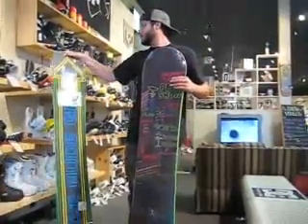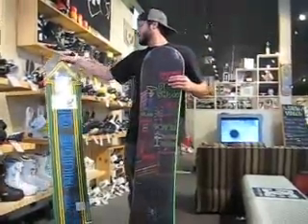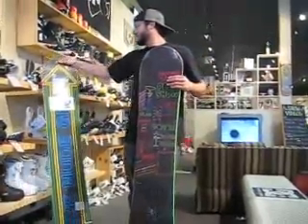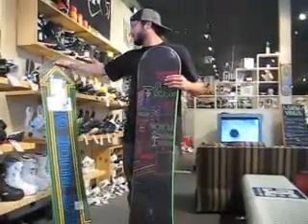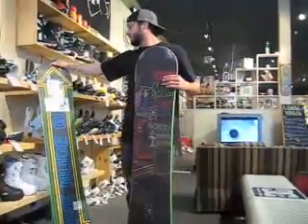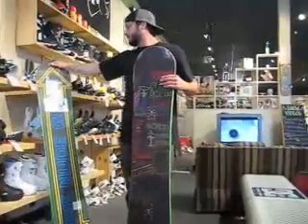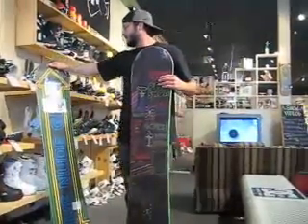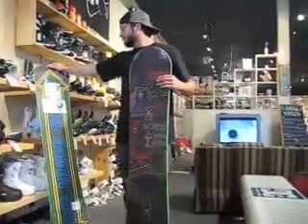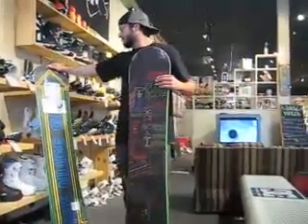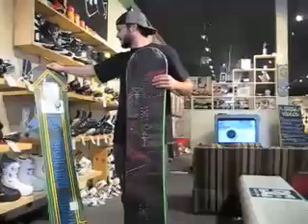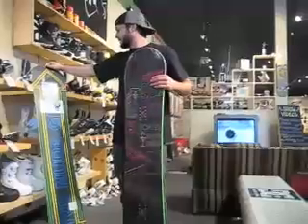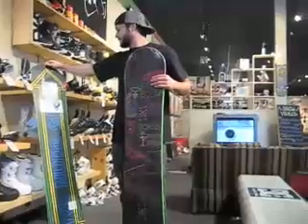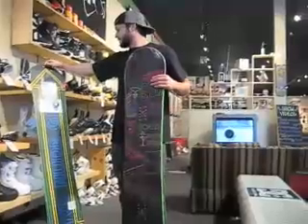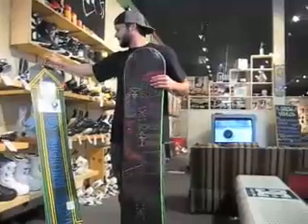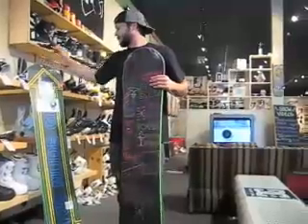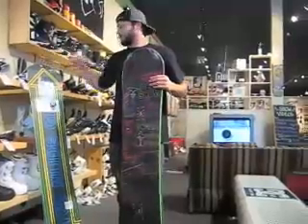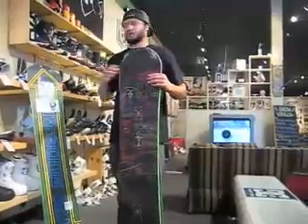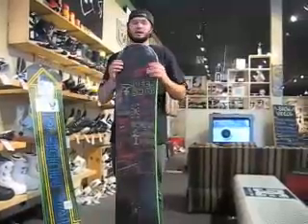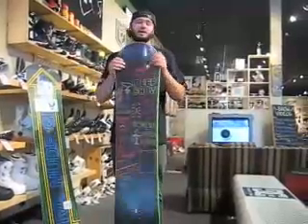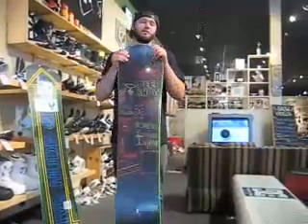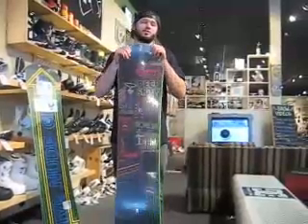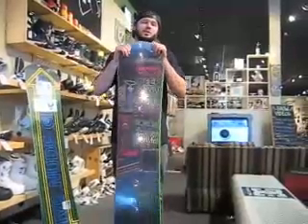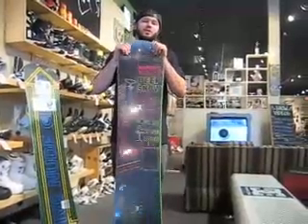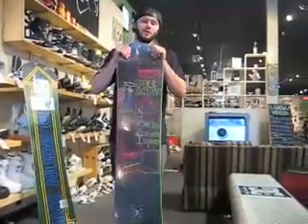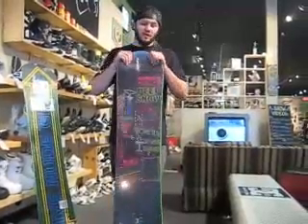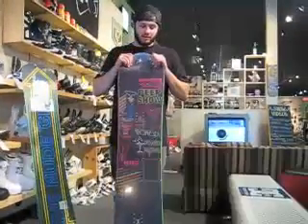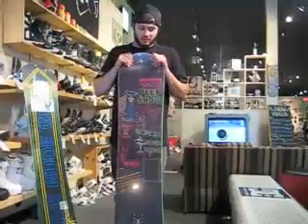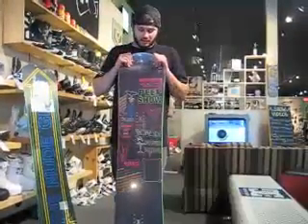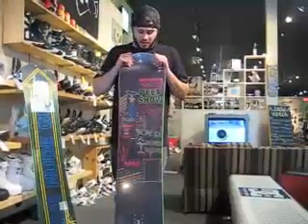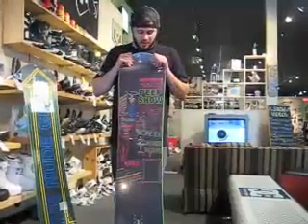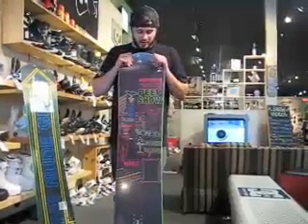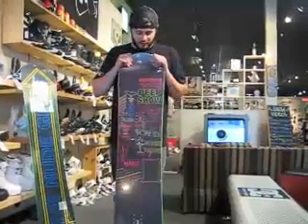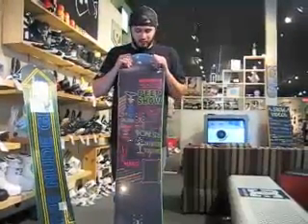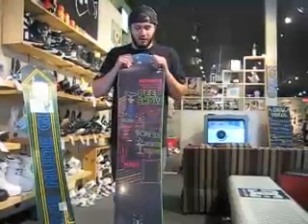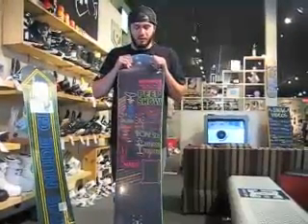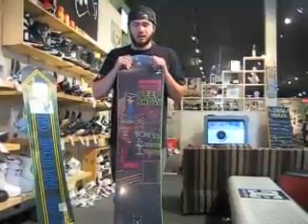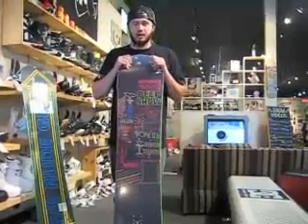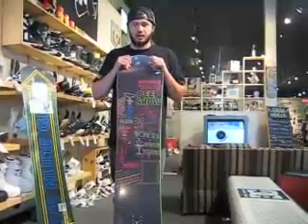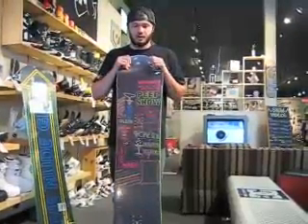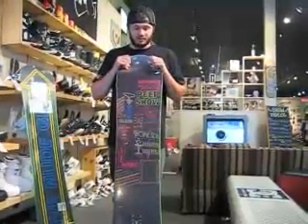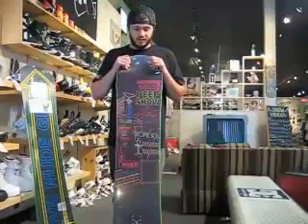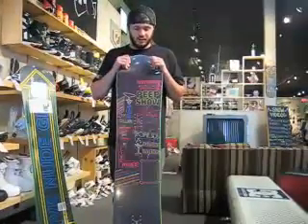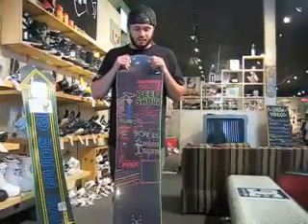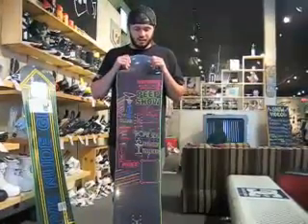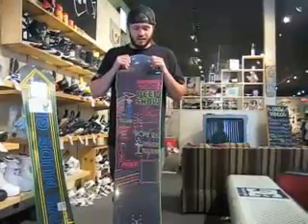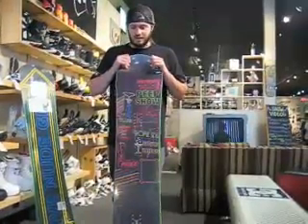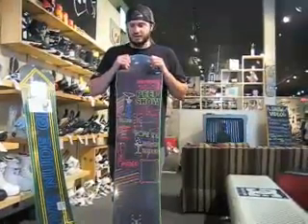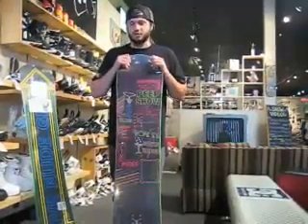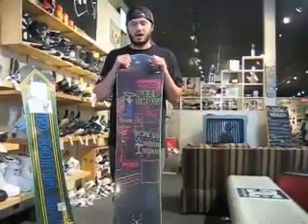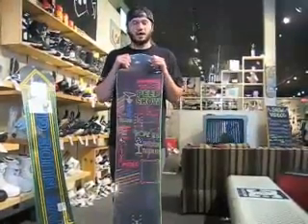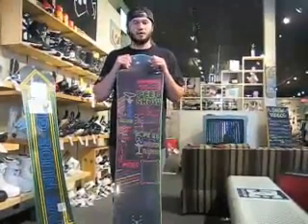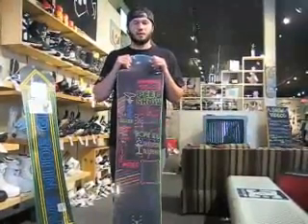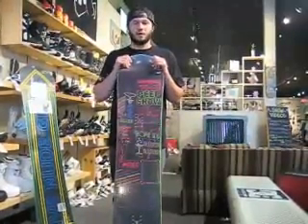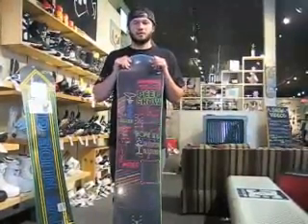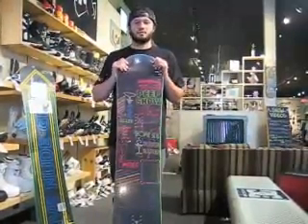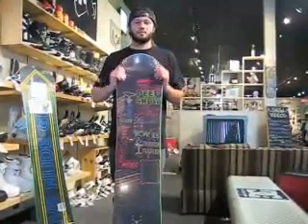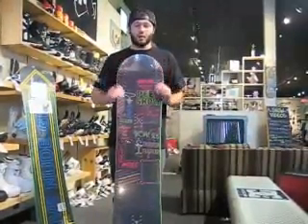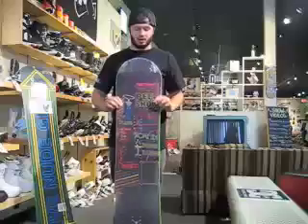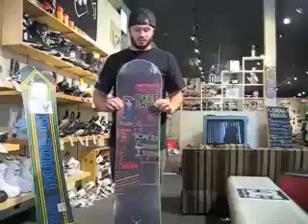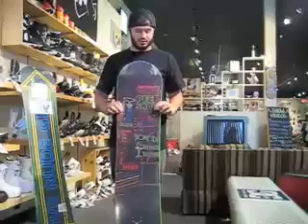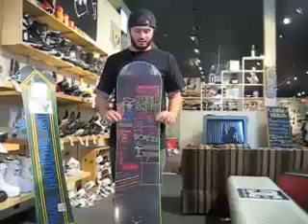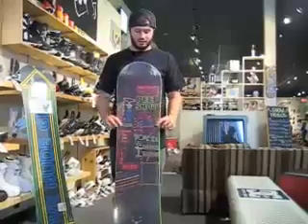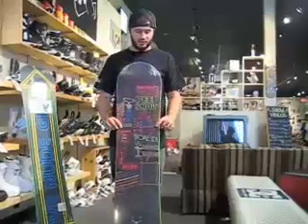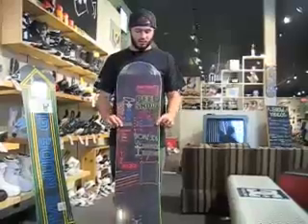So if you'd like to come down to the store, check out Rome's Artifact this year — I definitely recommend it. It's a very easy-riding, fun, park-specific snowboard.